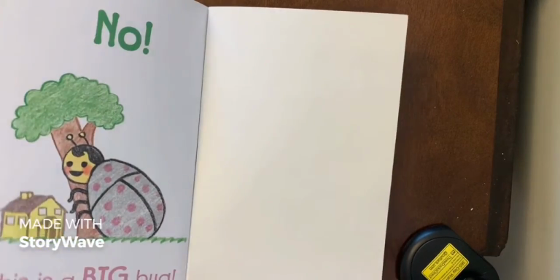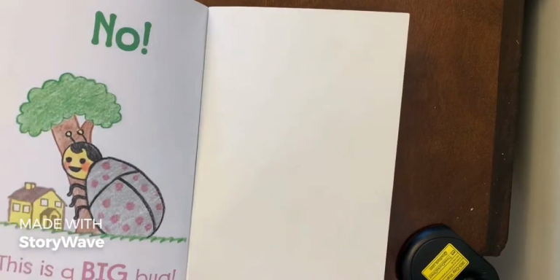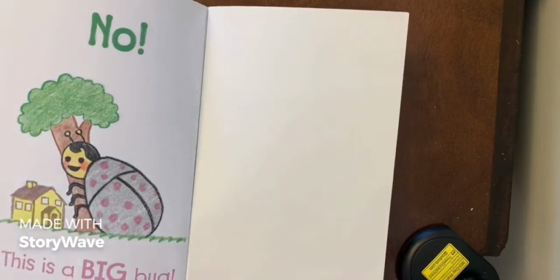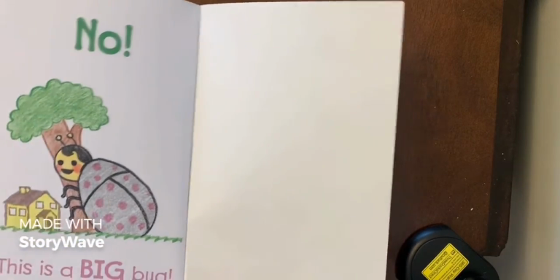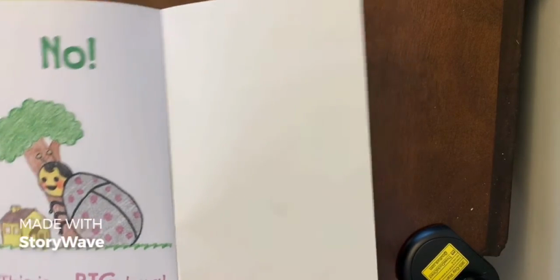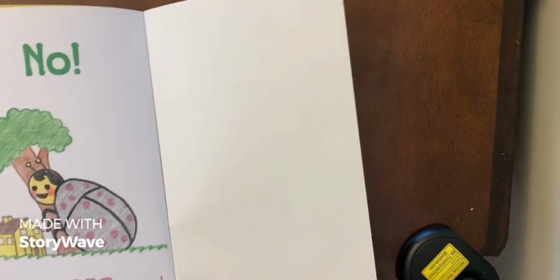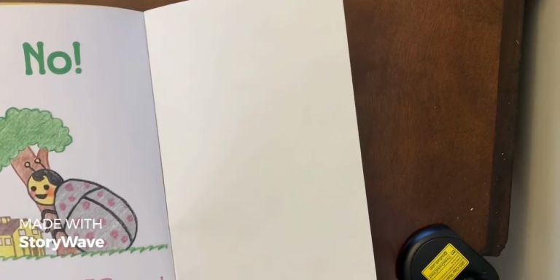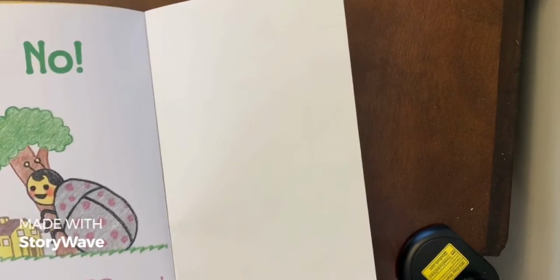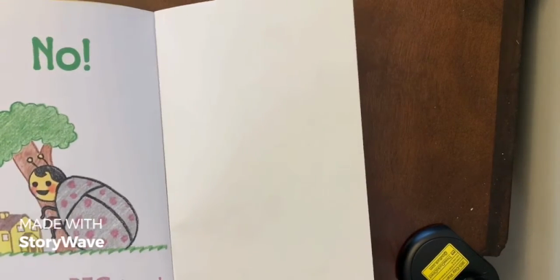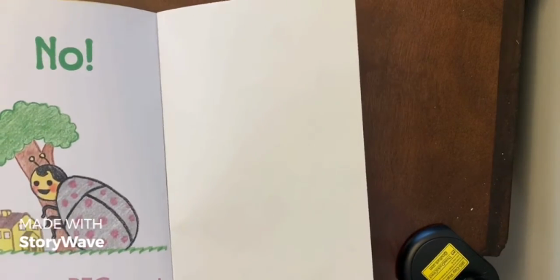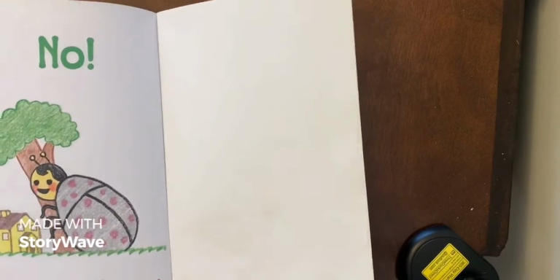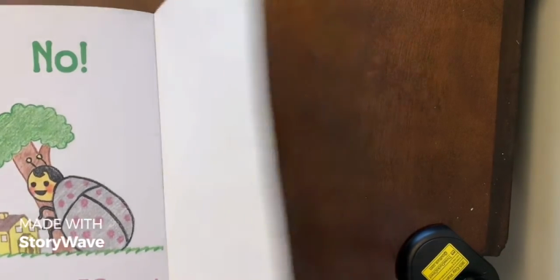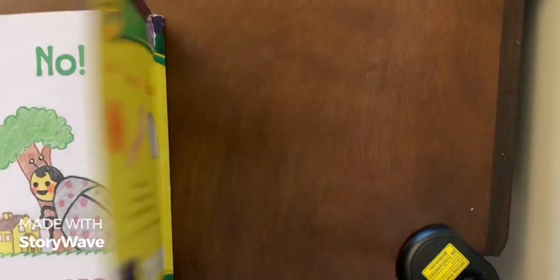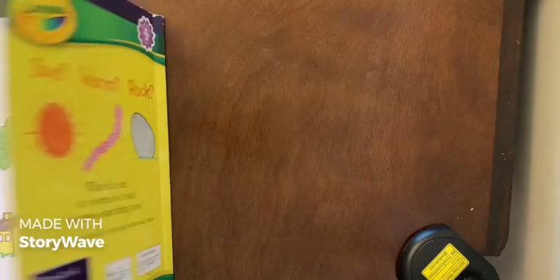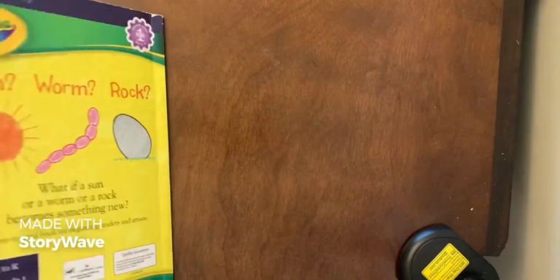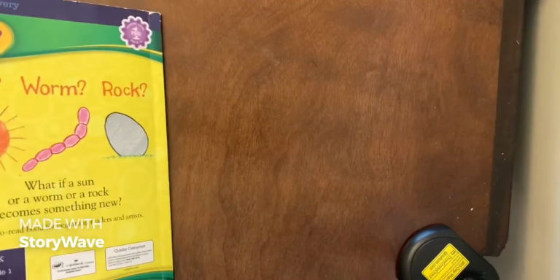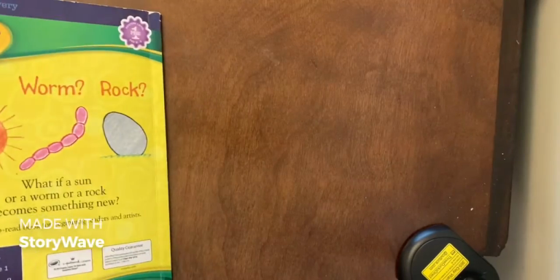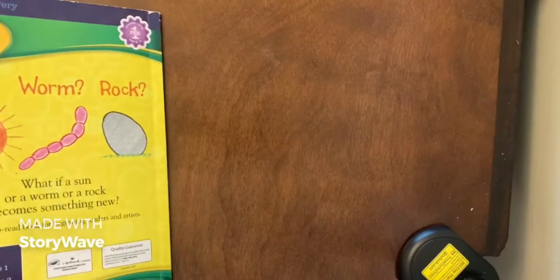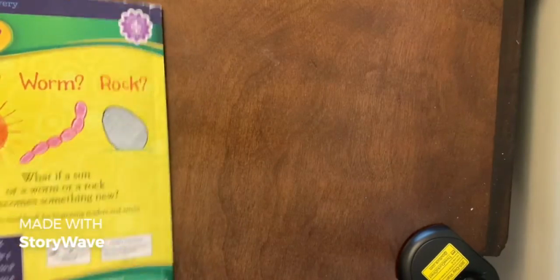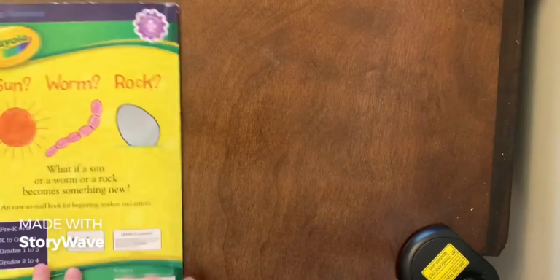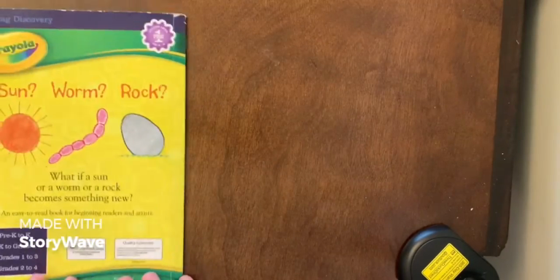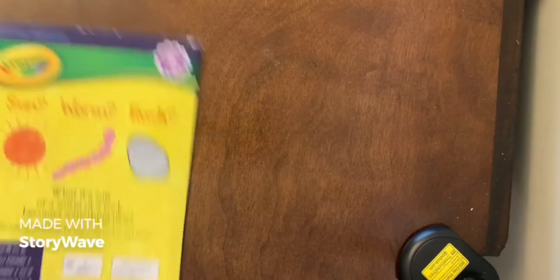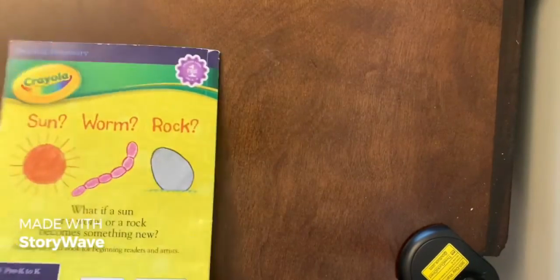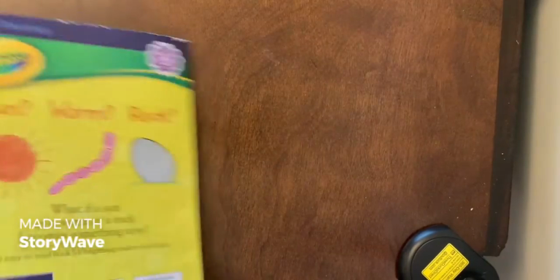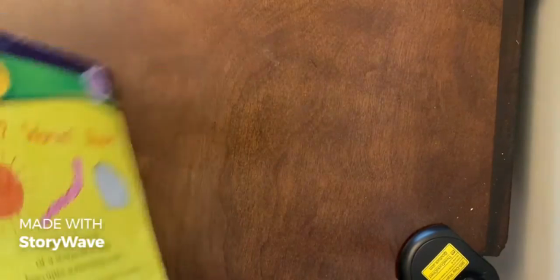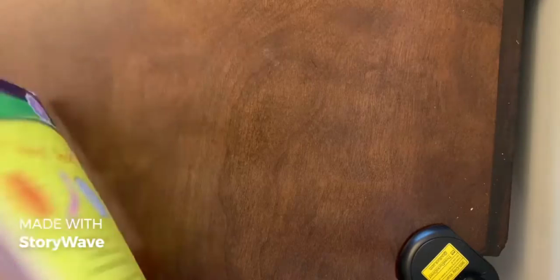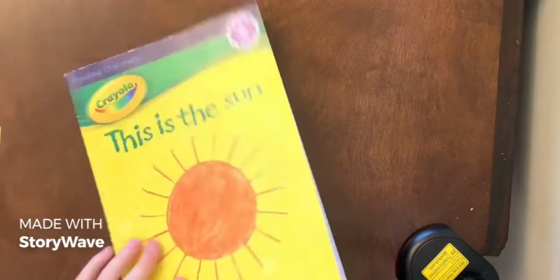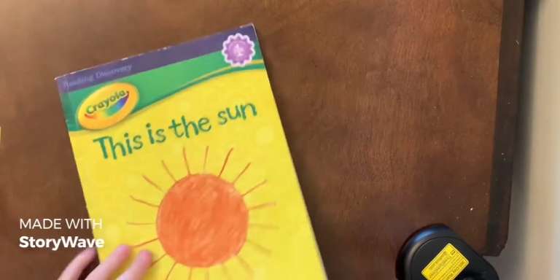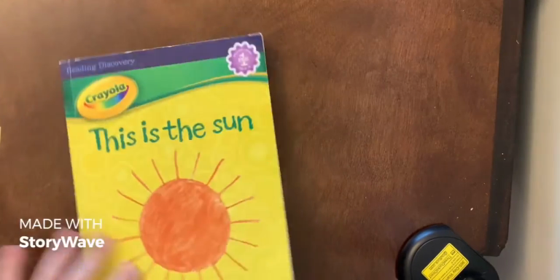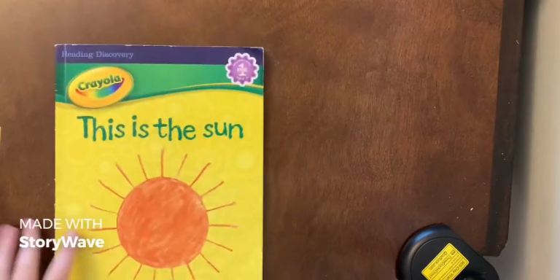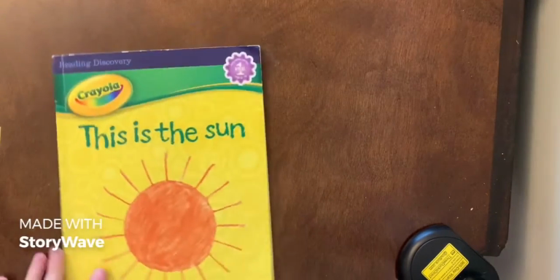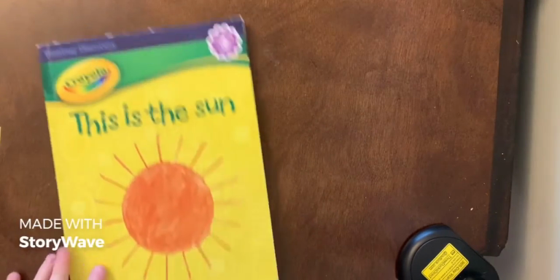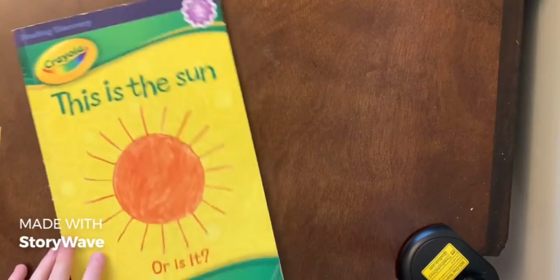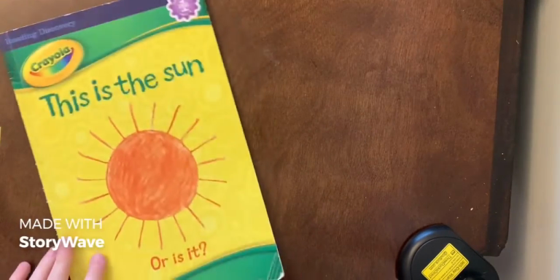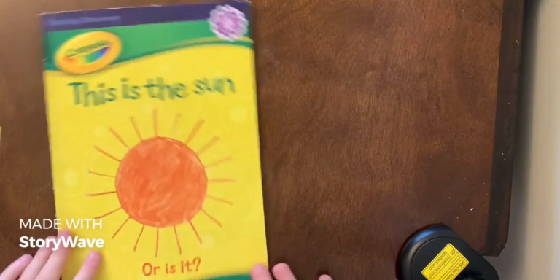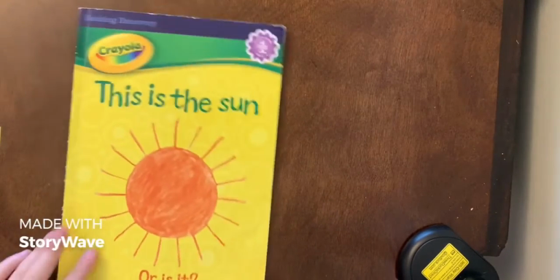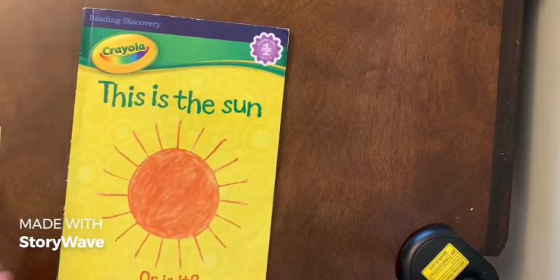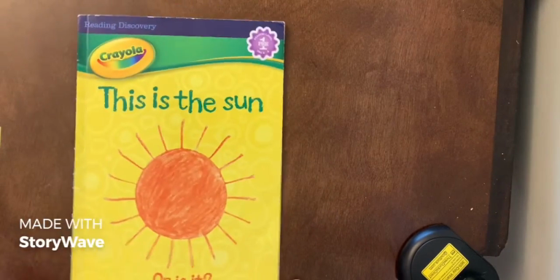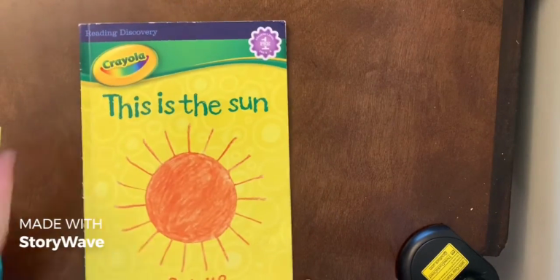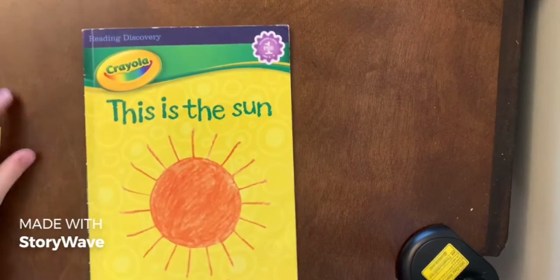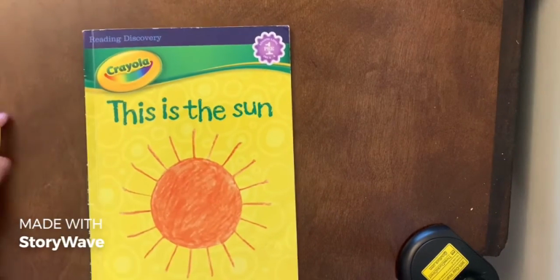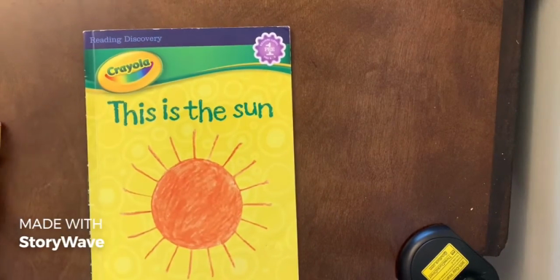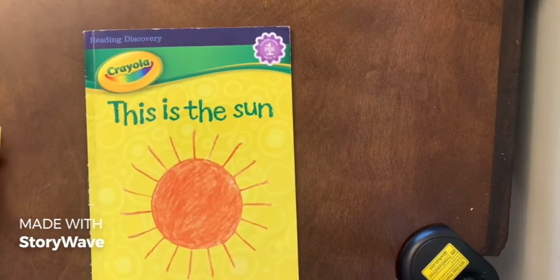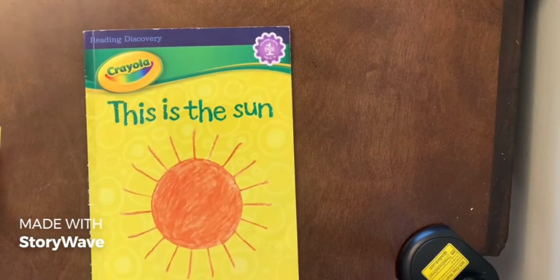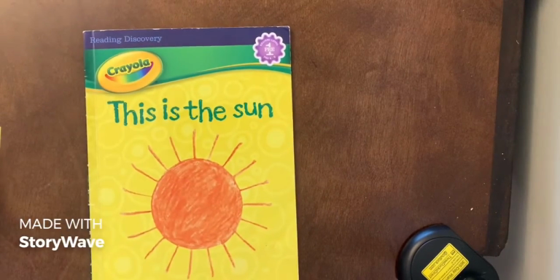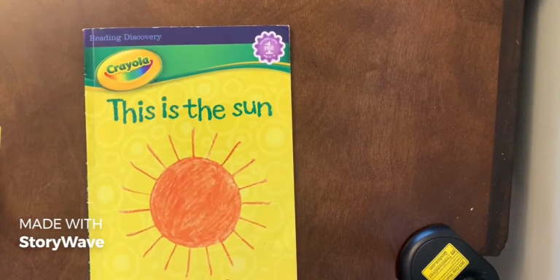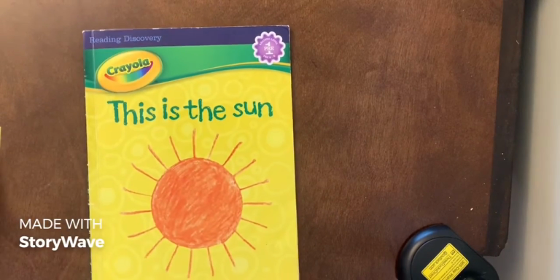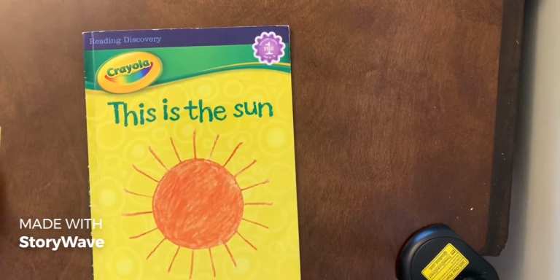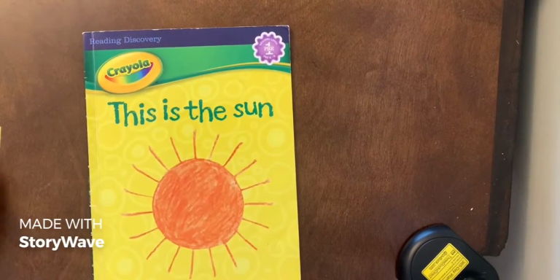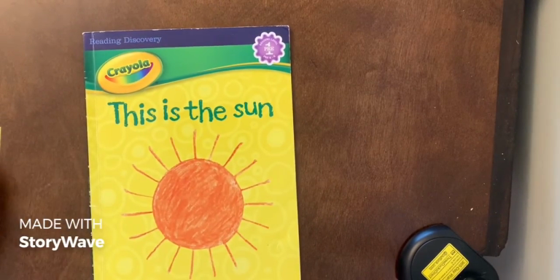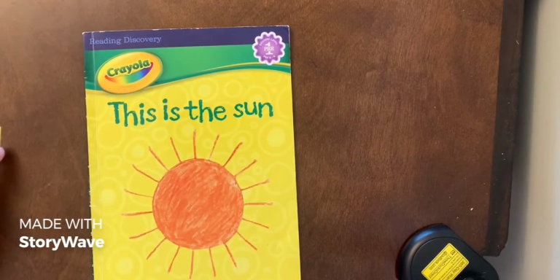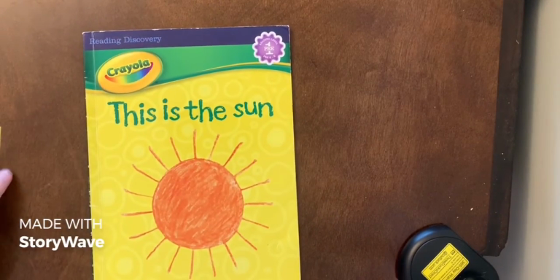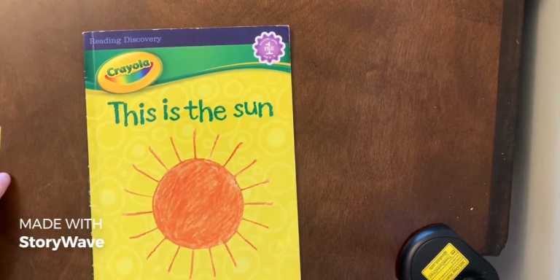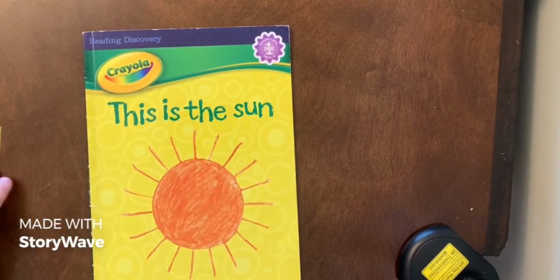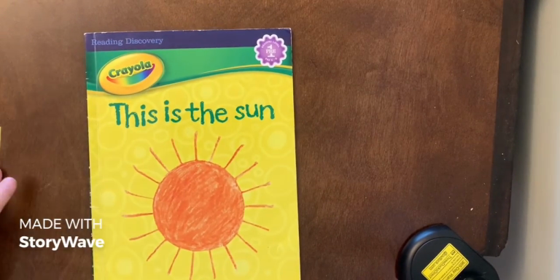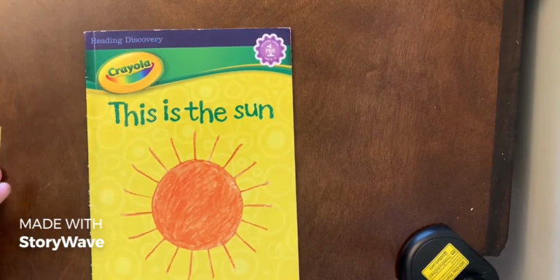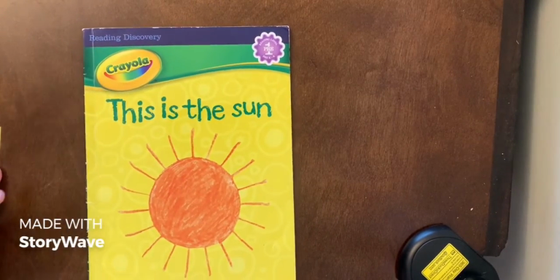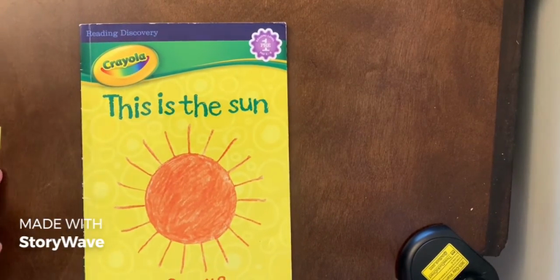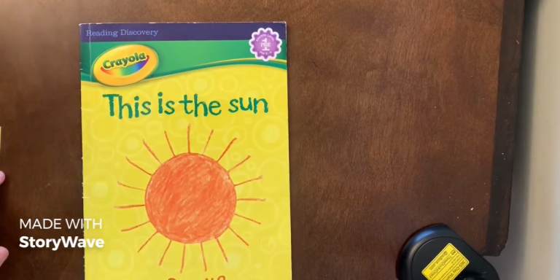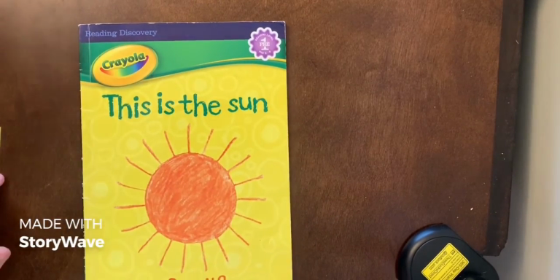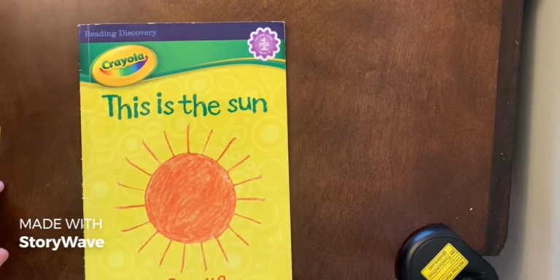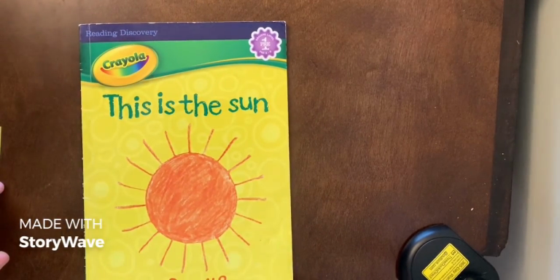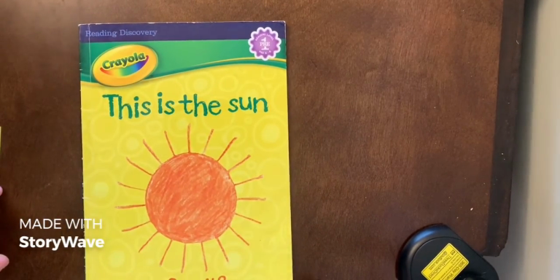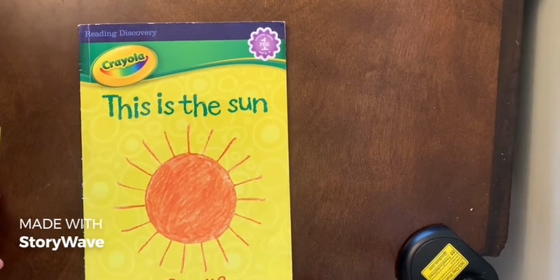I hope you like my reading channel today. I hope you liked 'This Is the Sun or Is It?' It's a pretty silly book, isn't it?